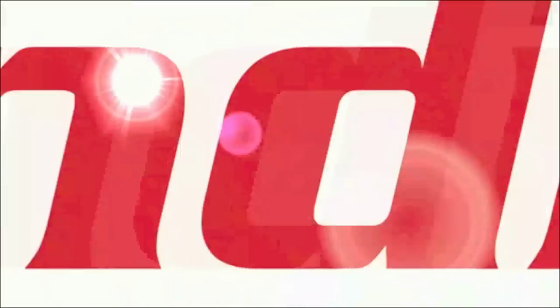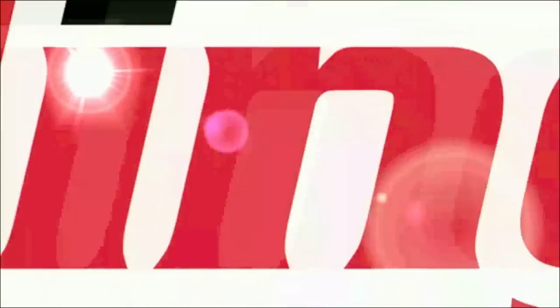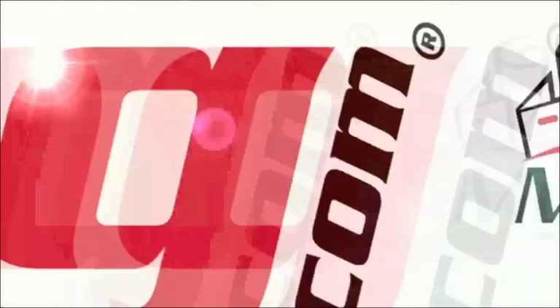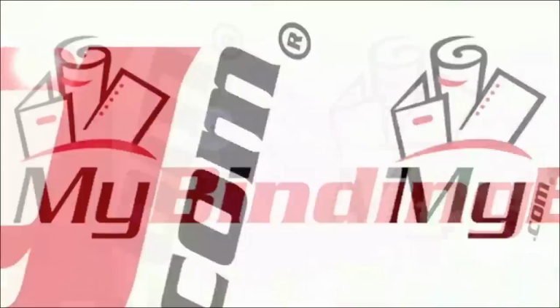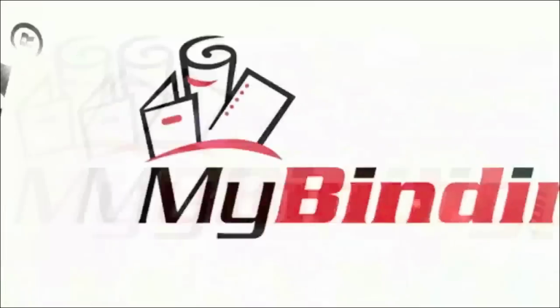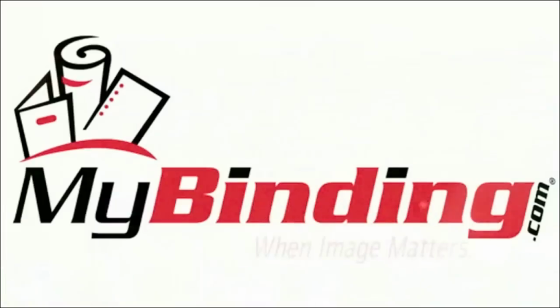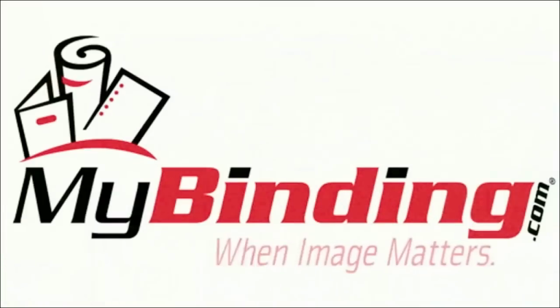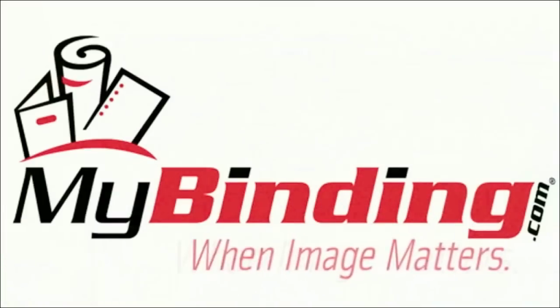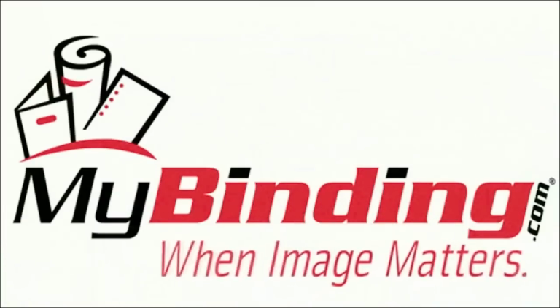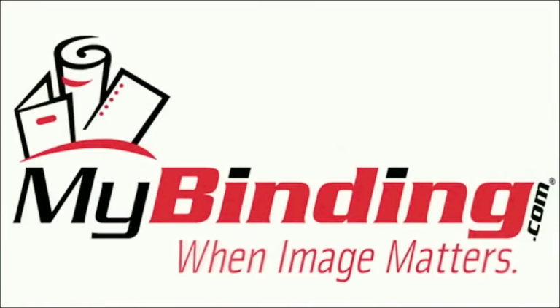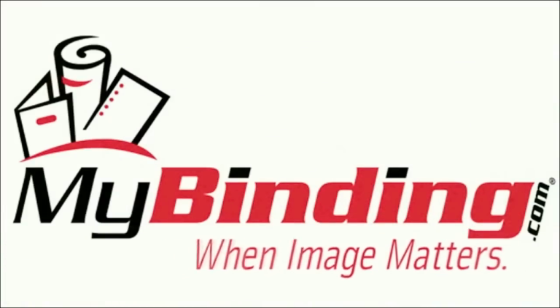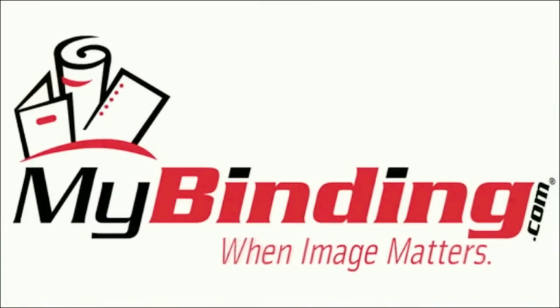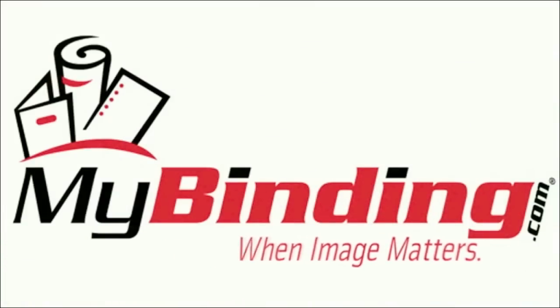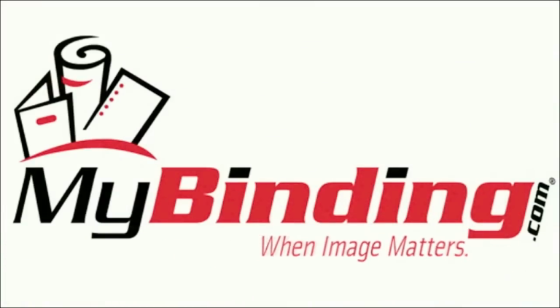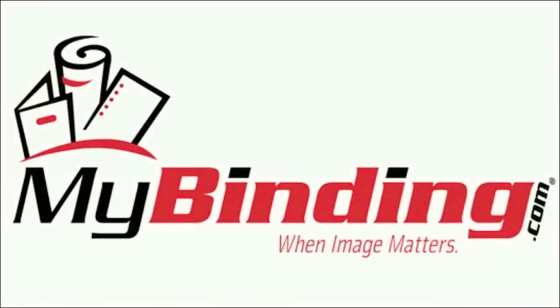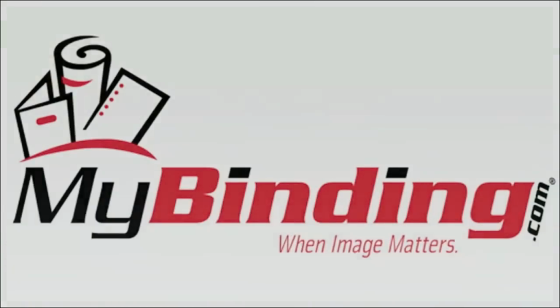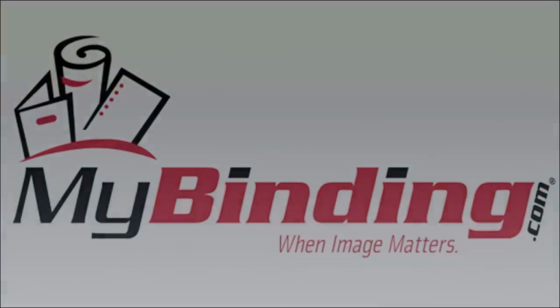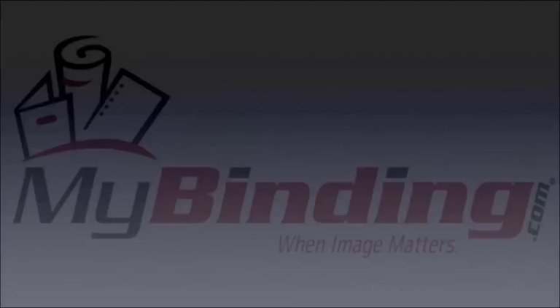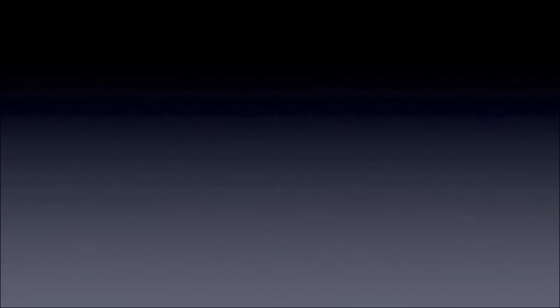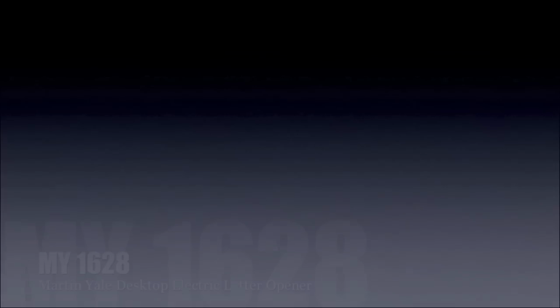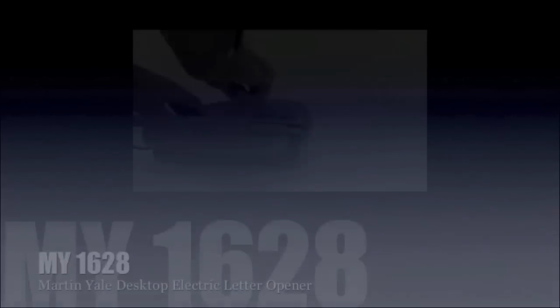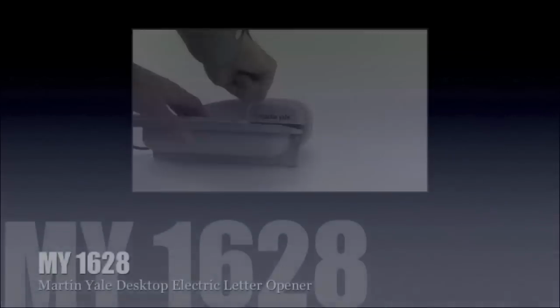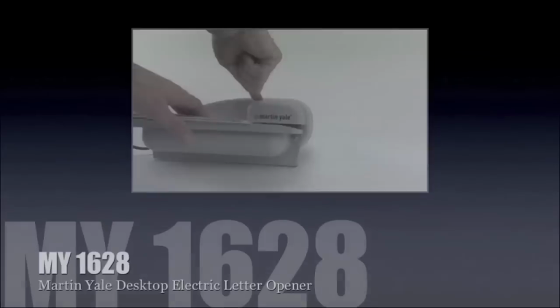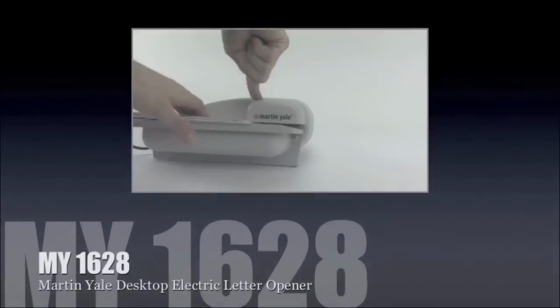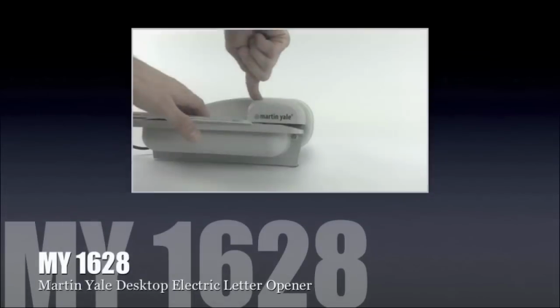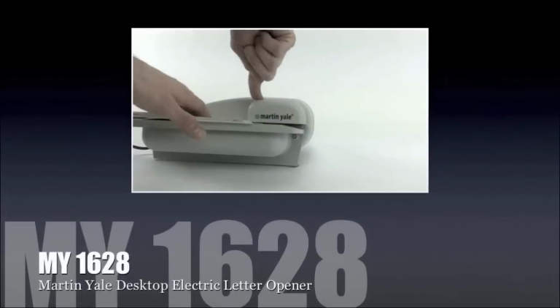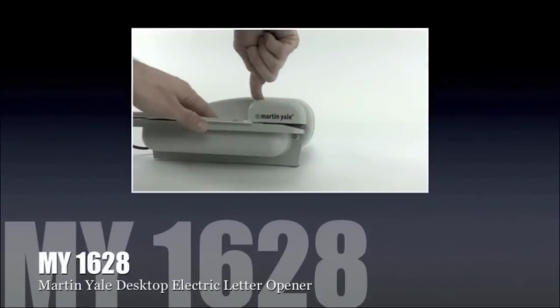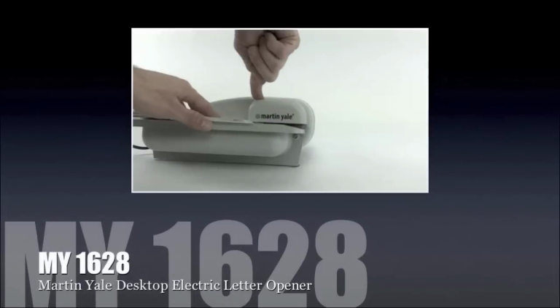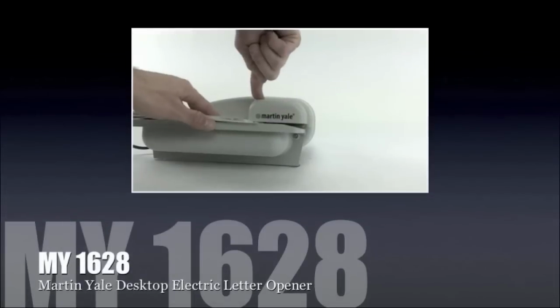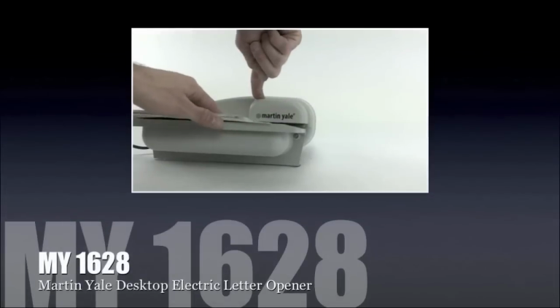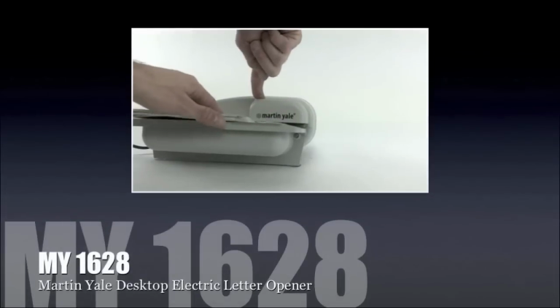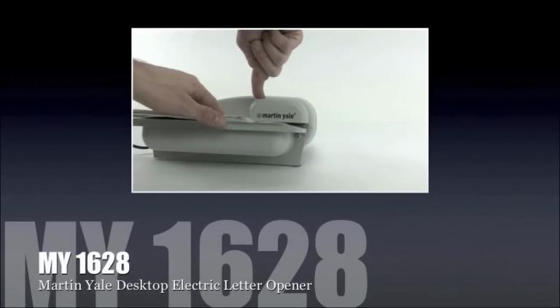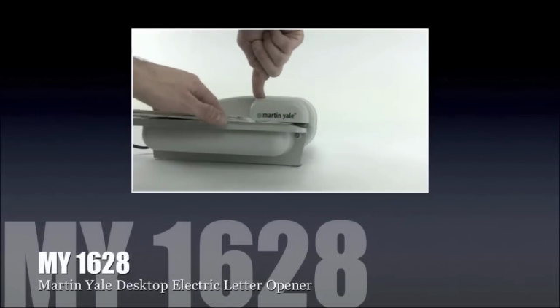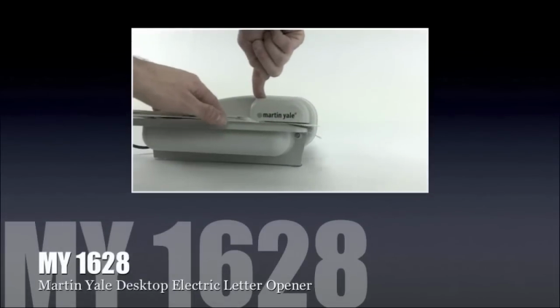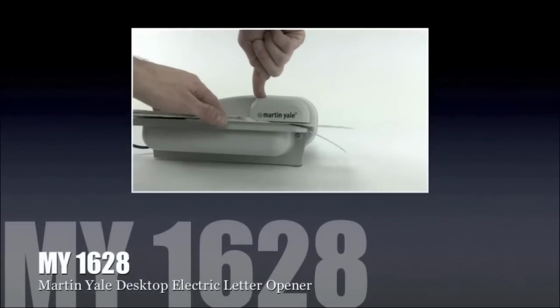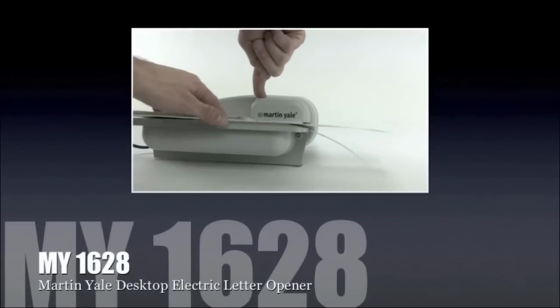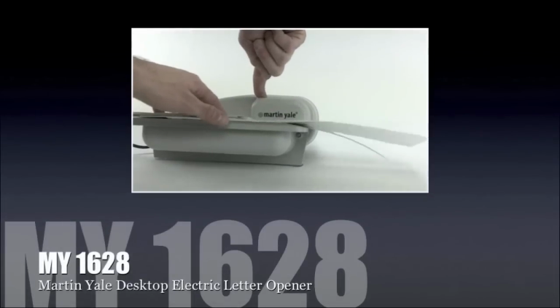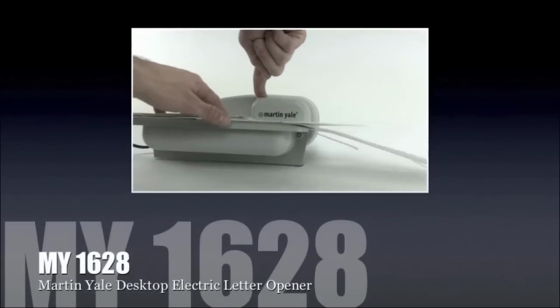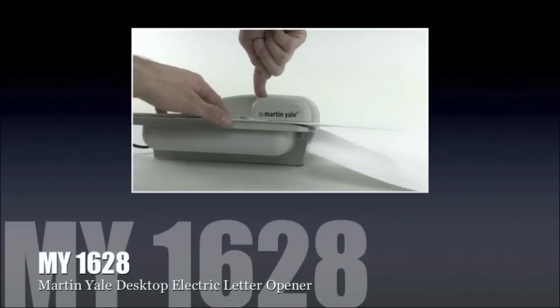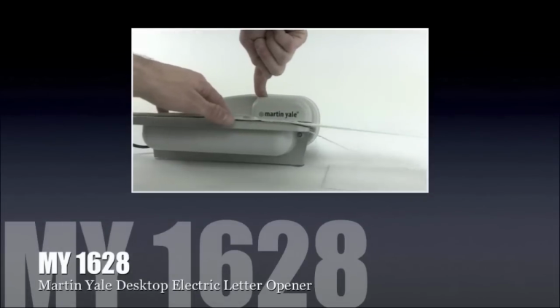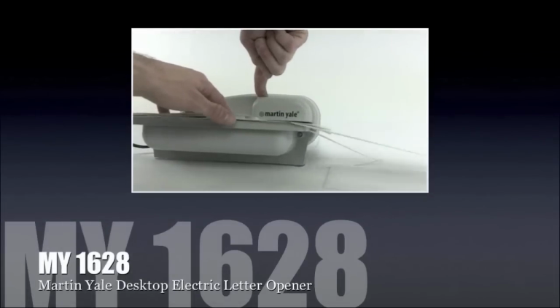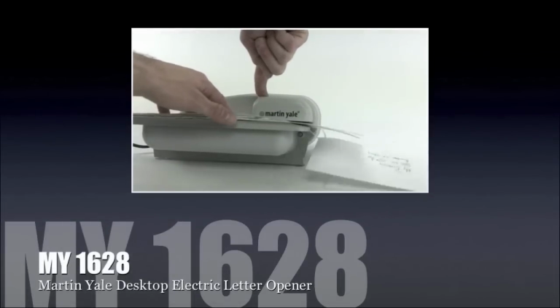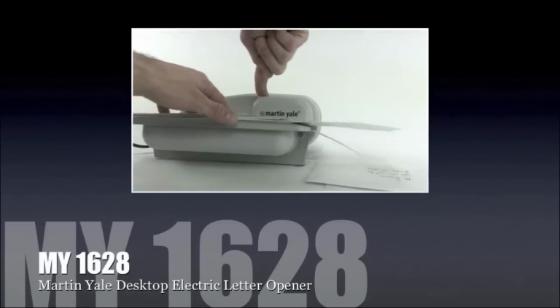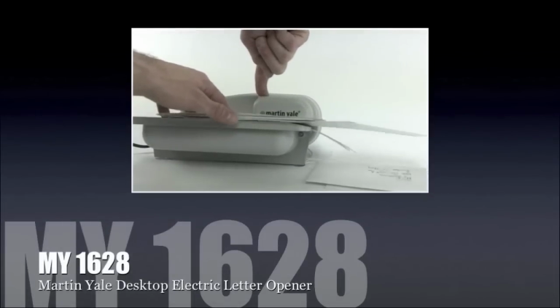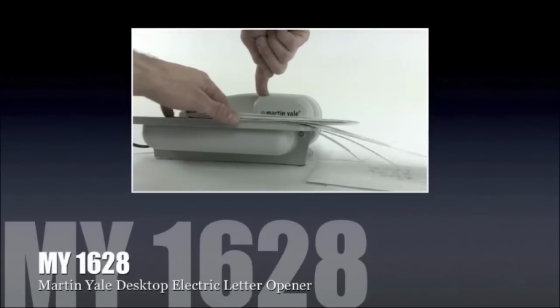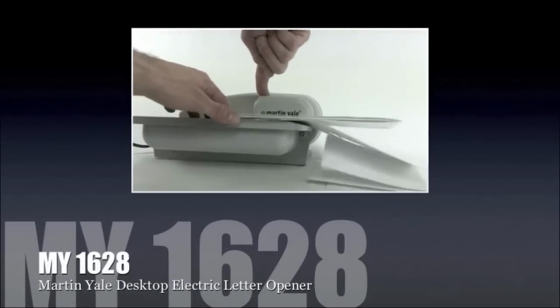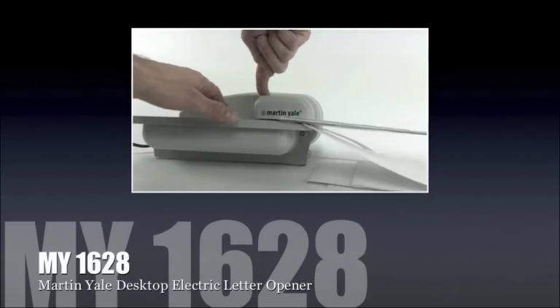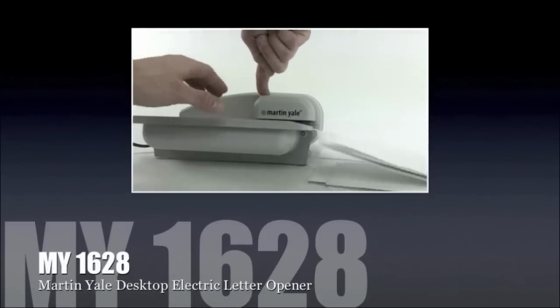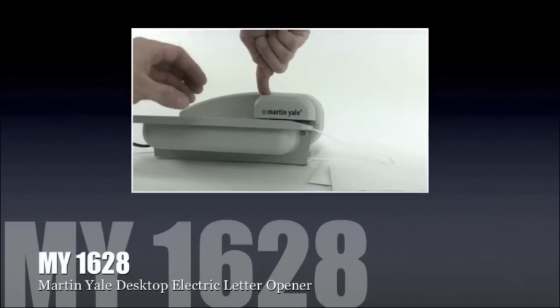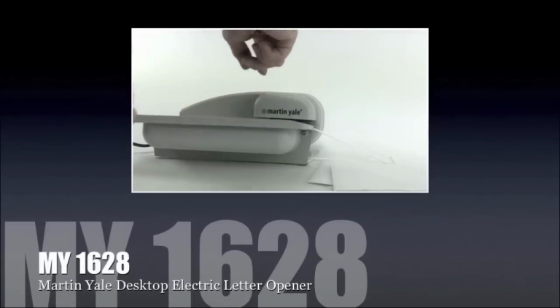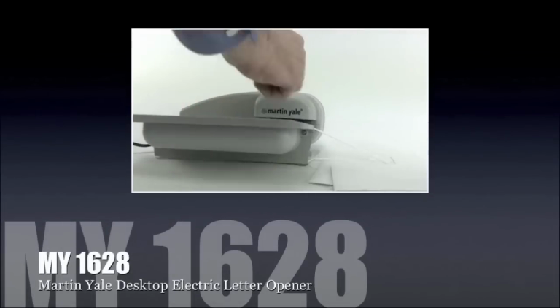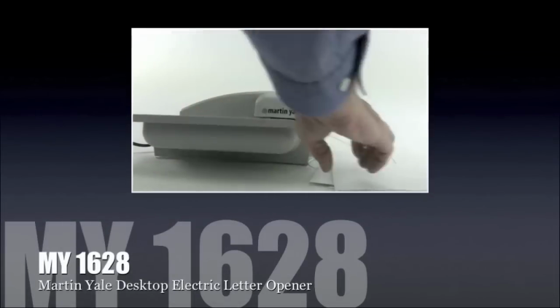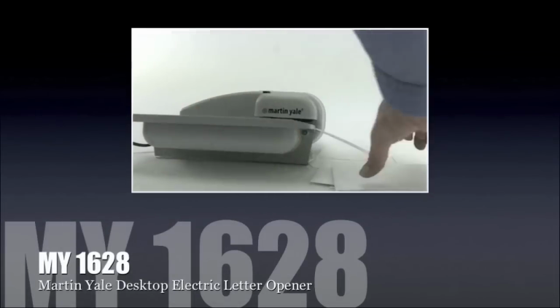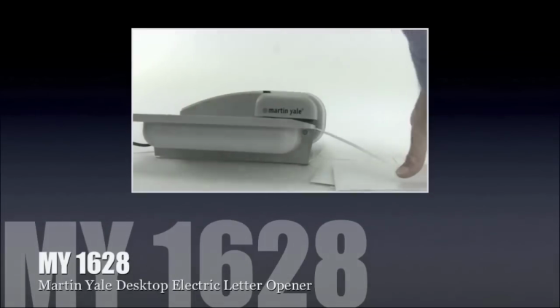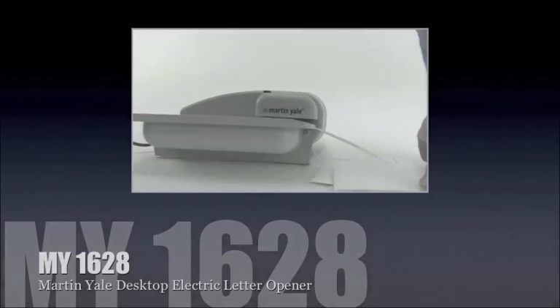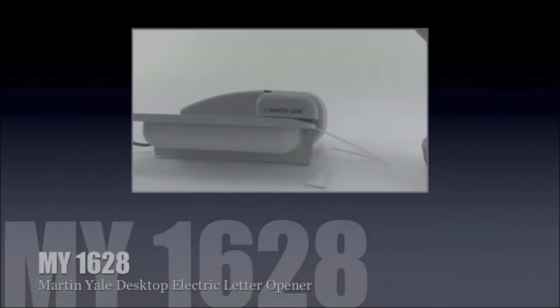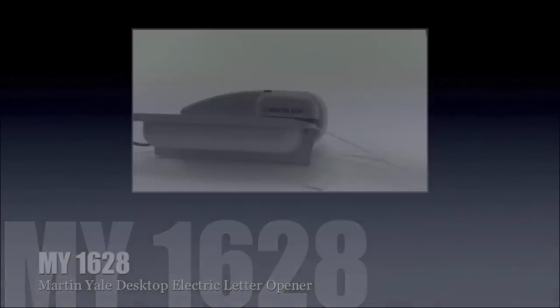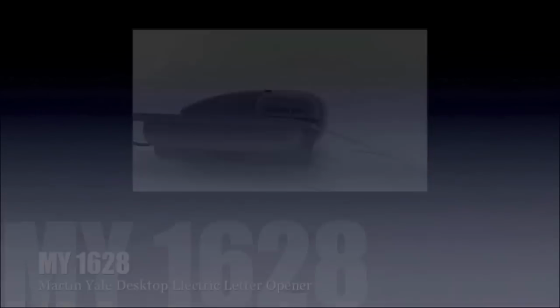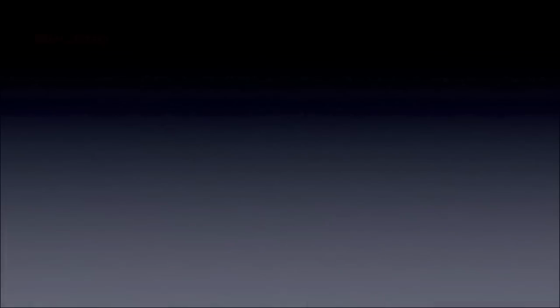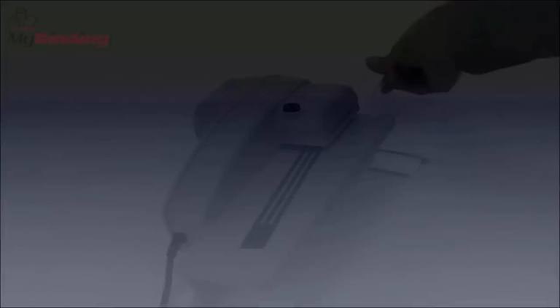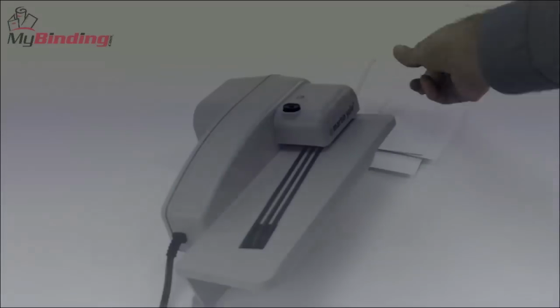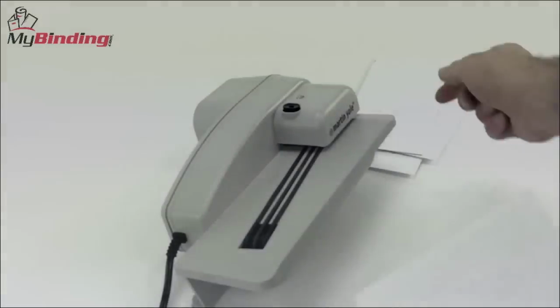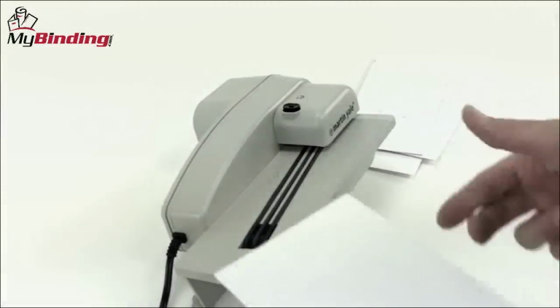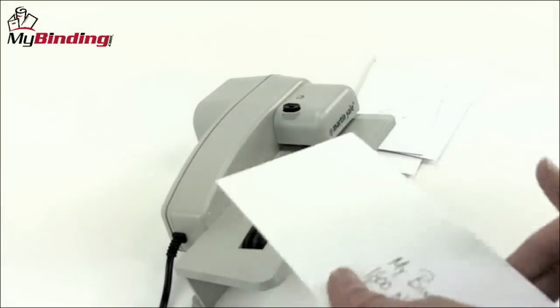Welcome to MyBinding video. Let's take a look at the MY1628, a desktop electric letter opener by Martin Yale.